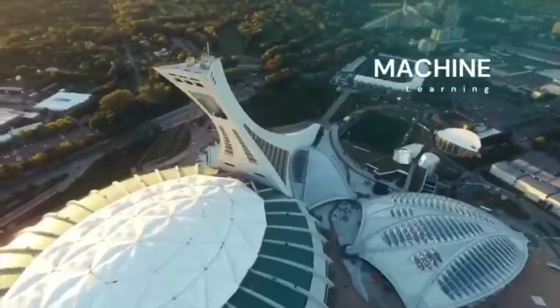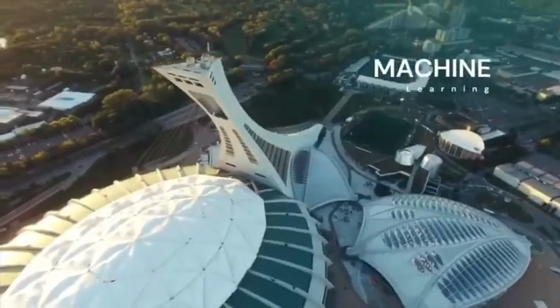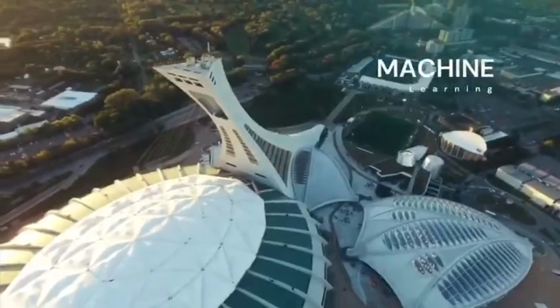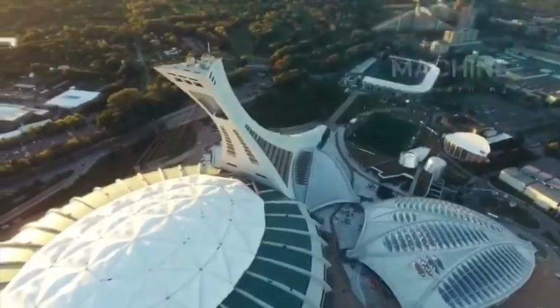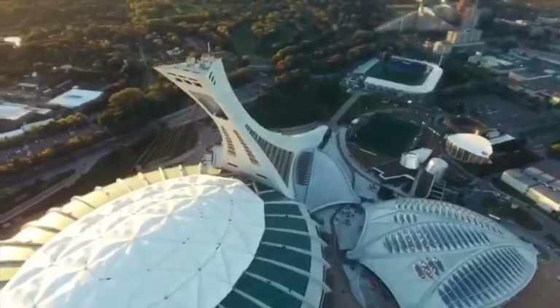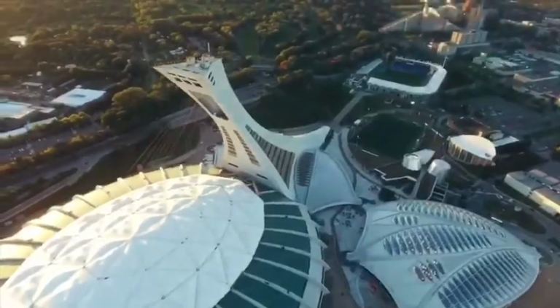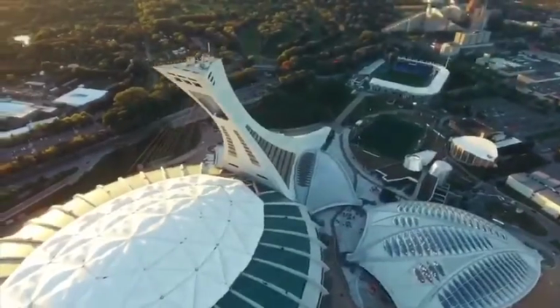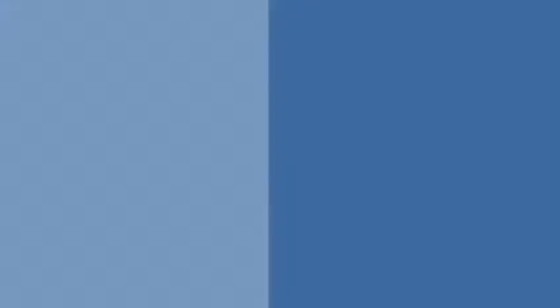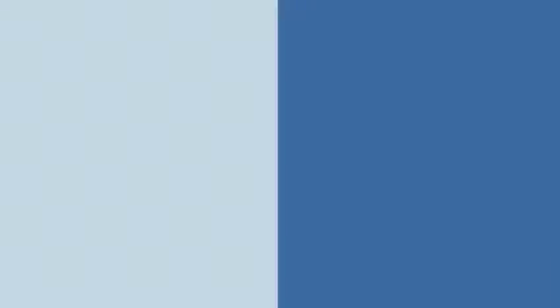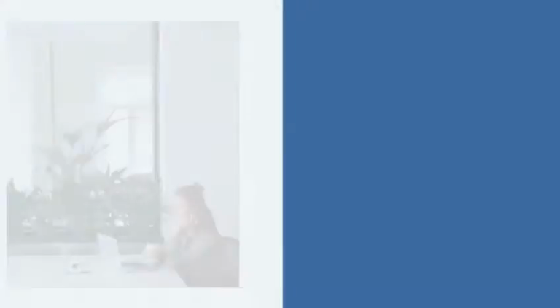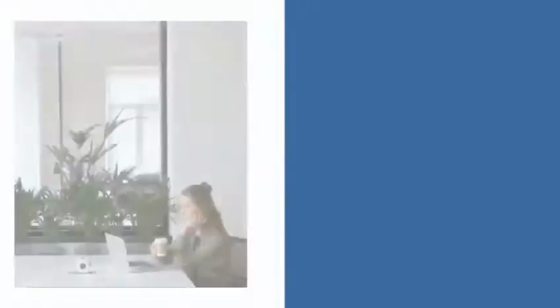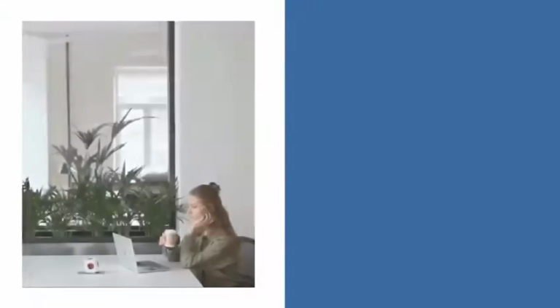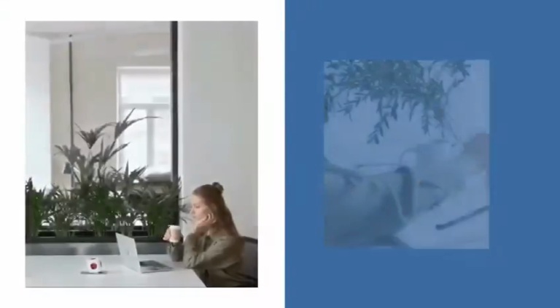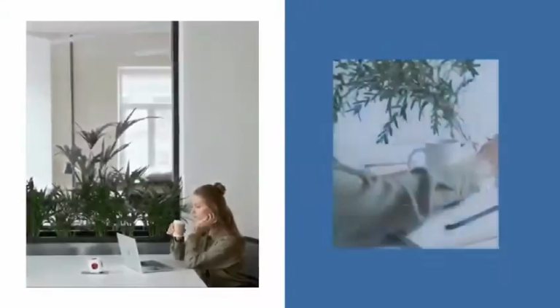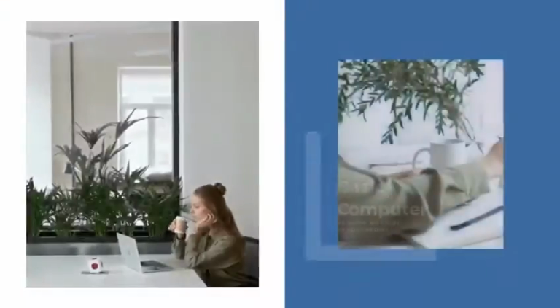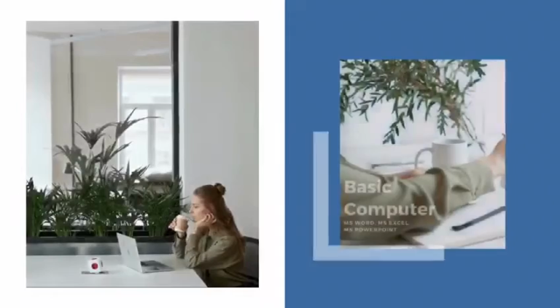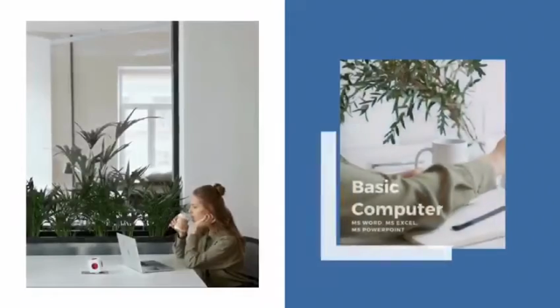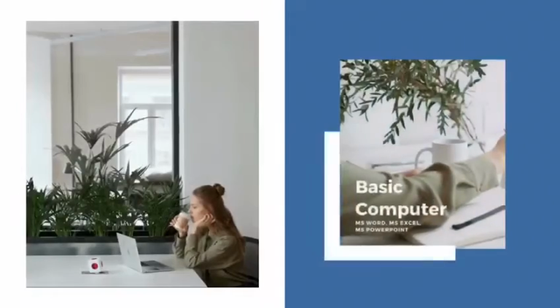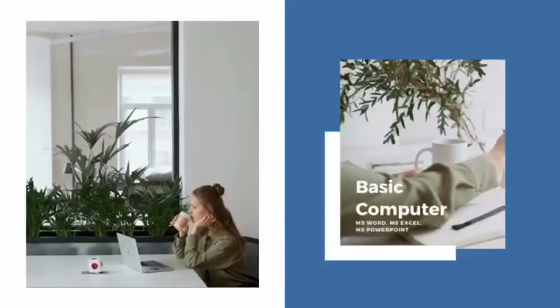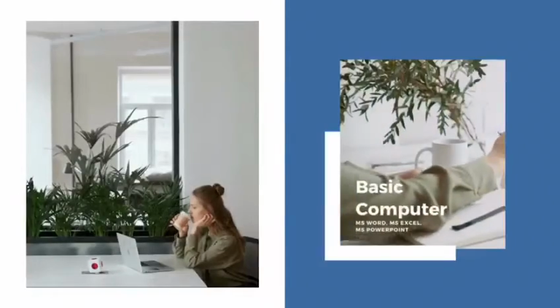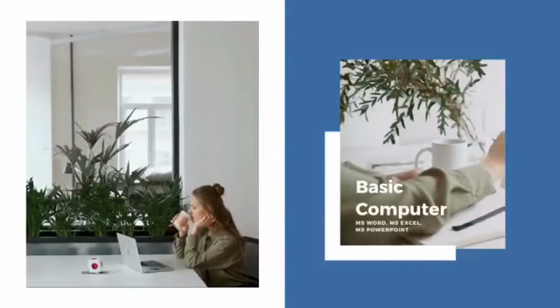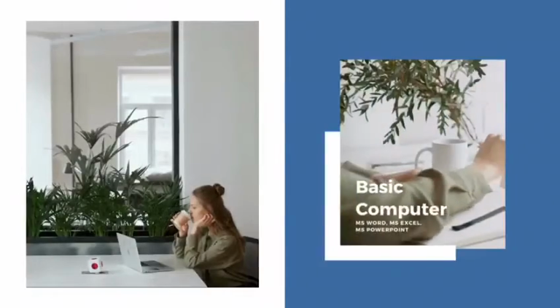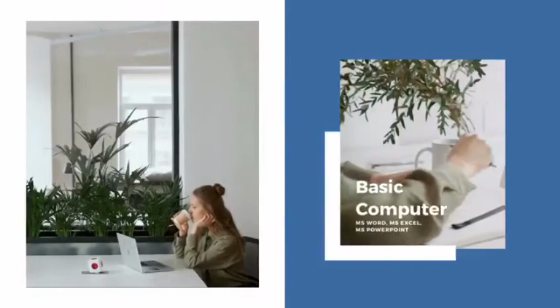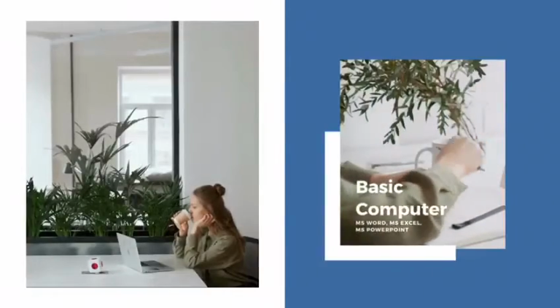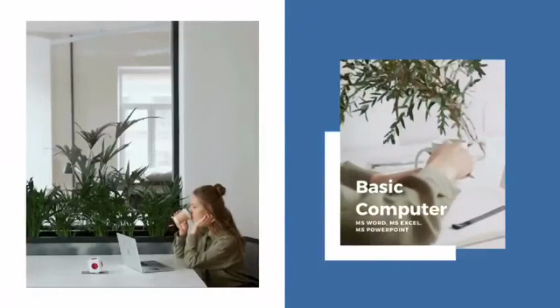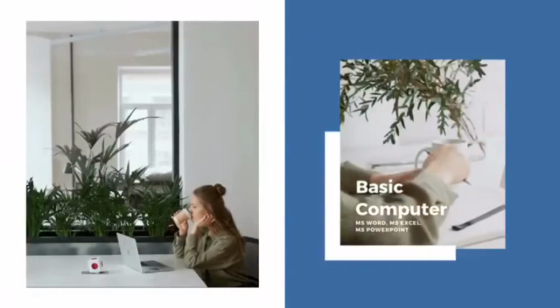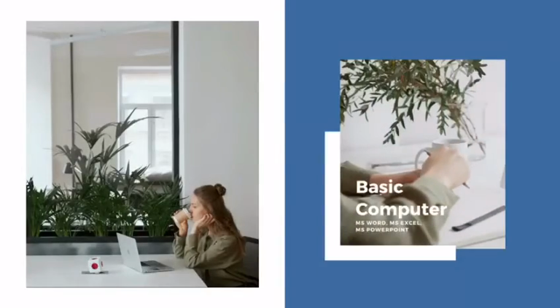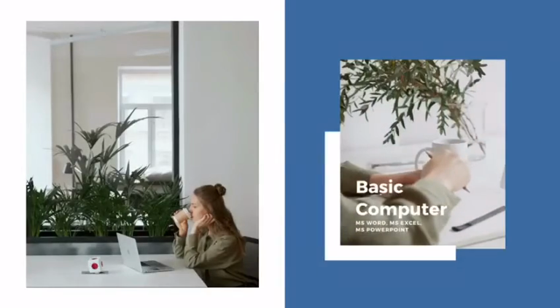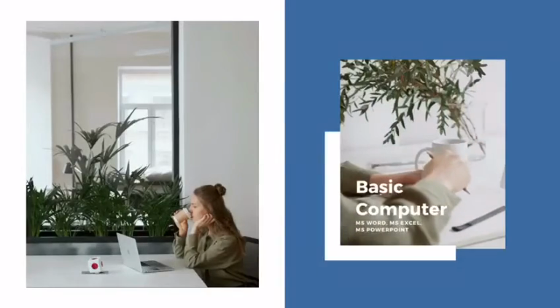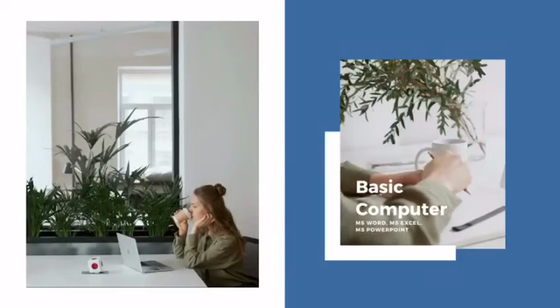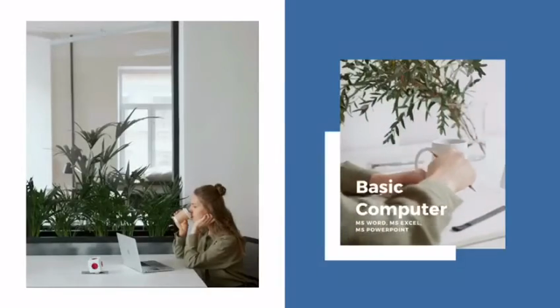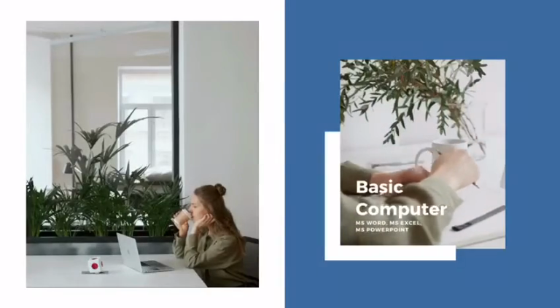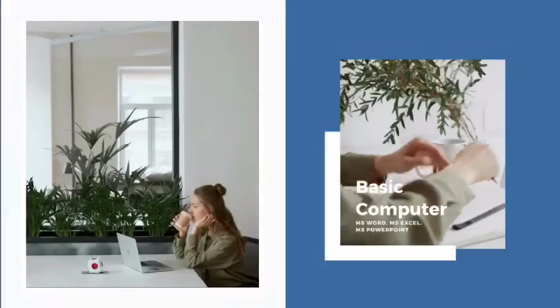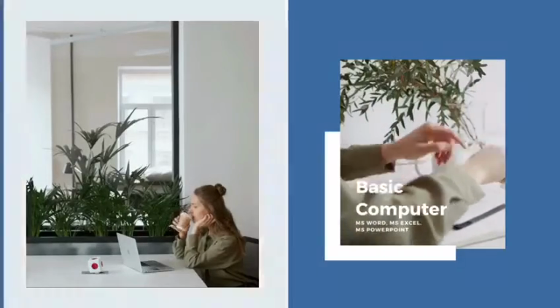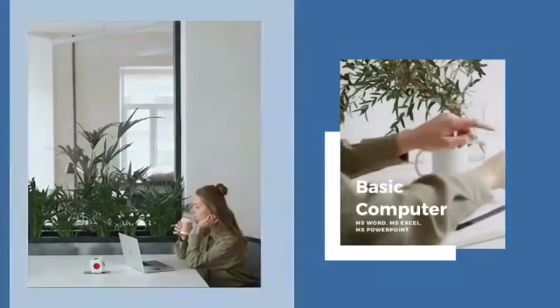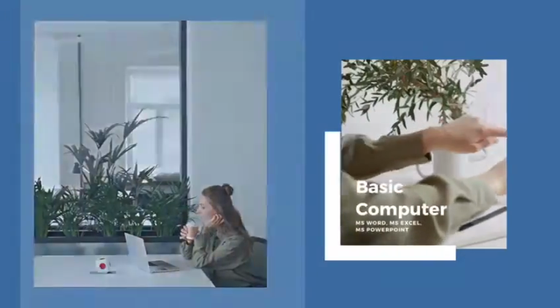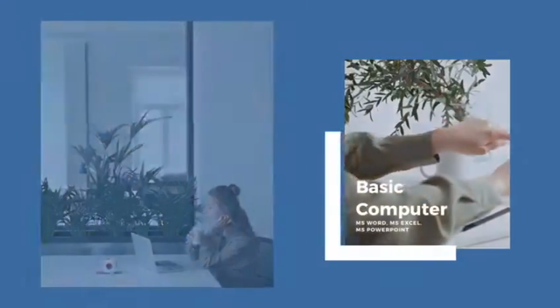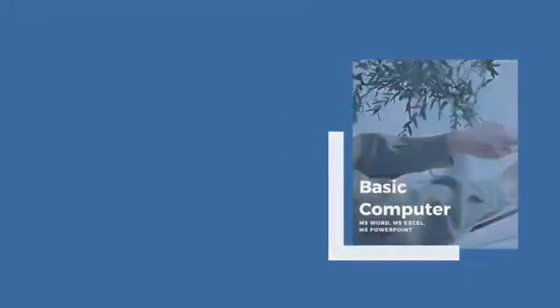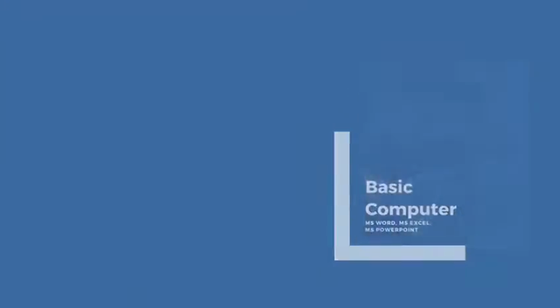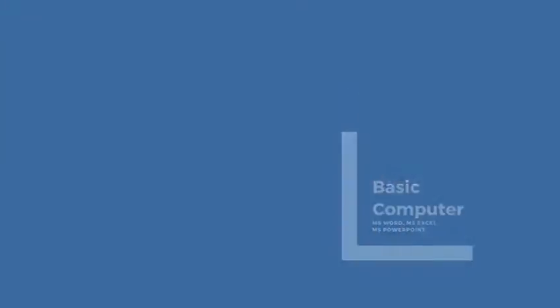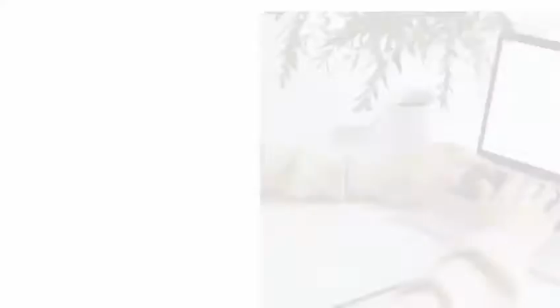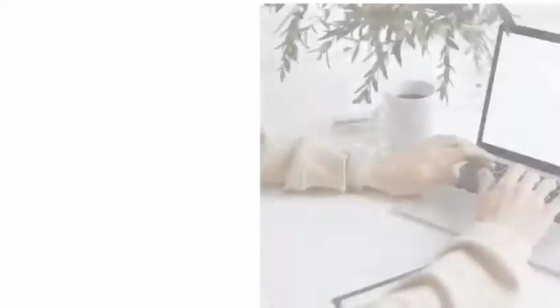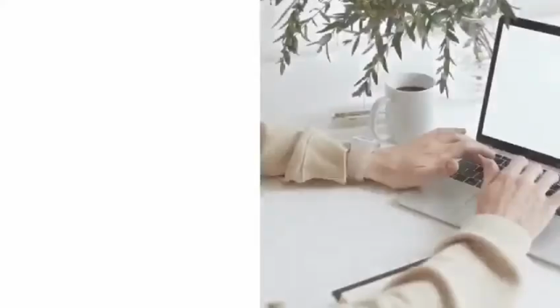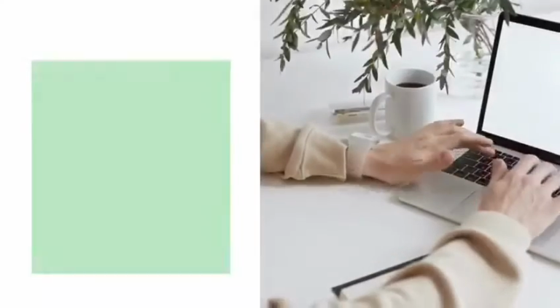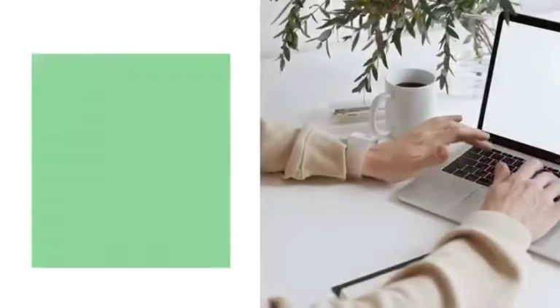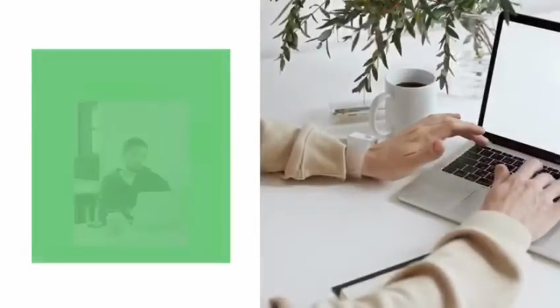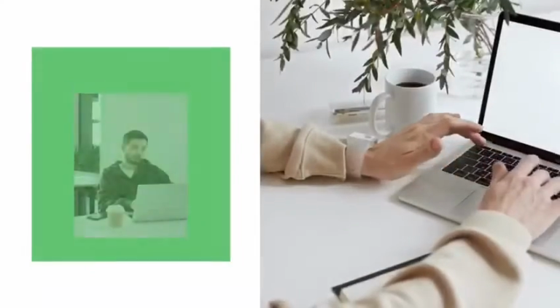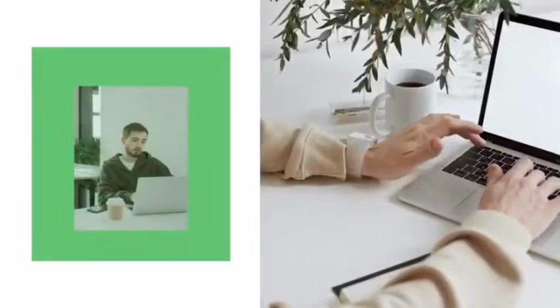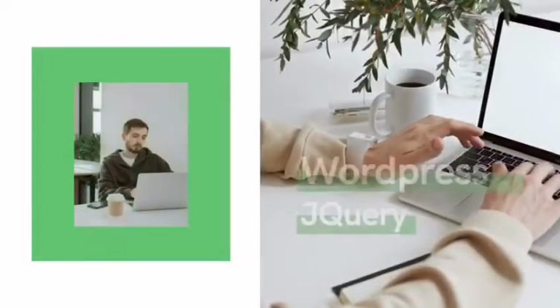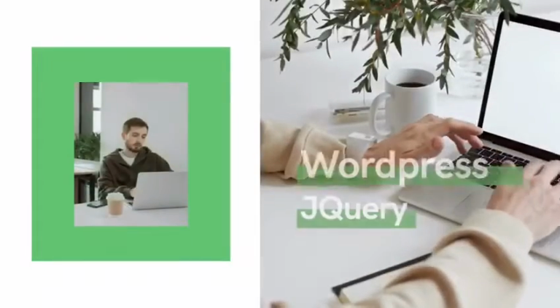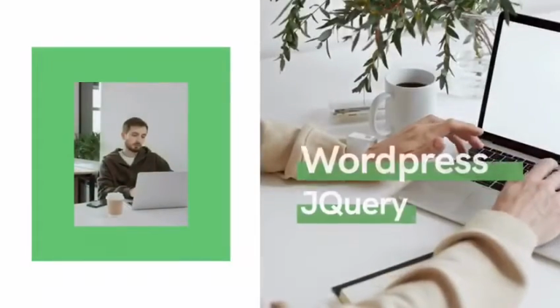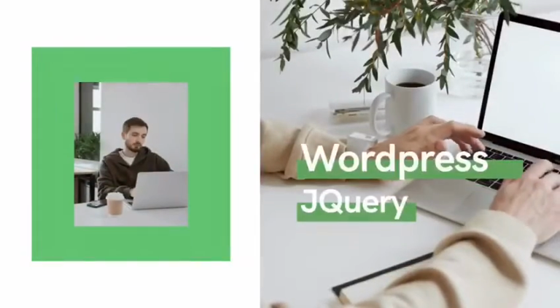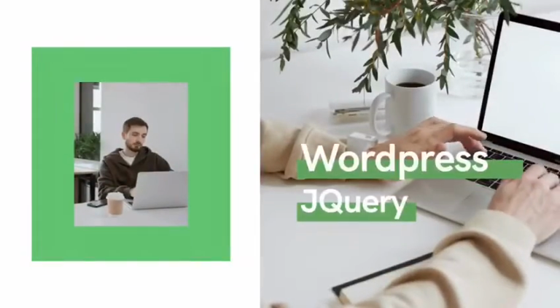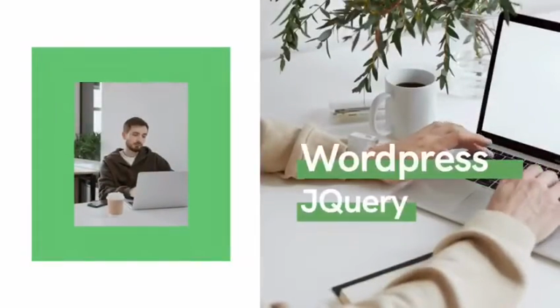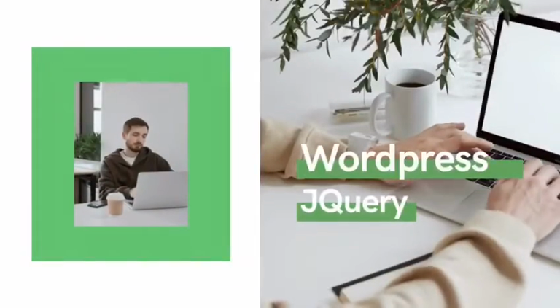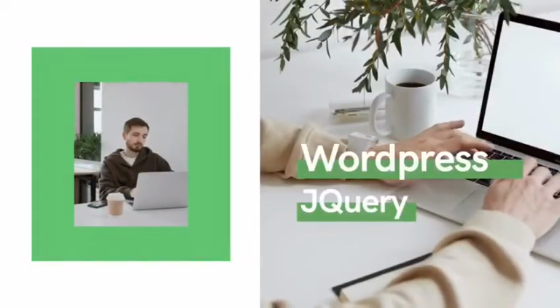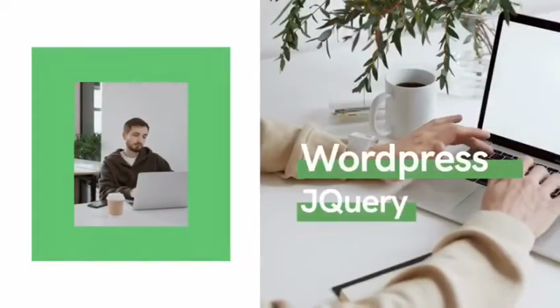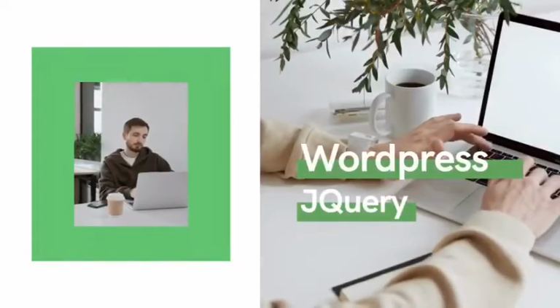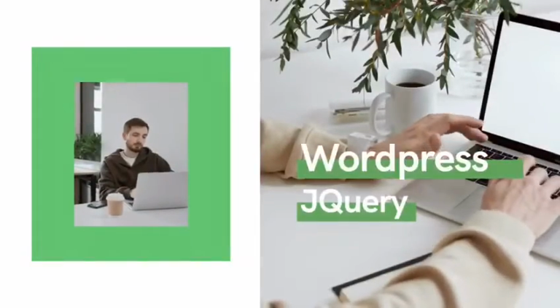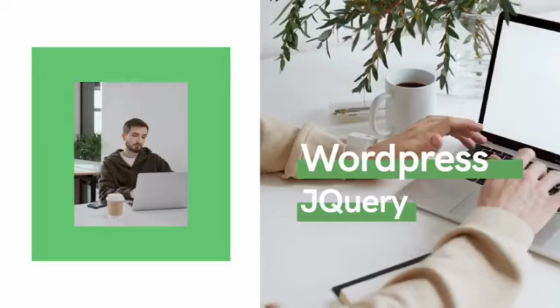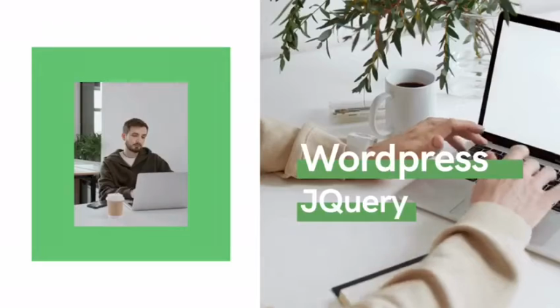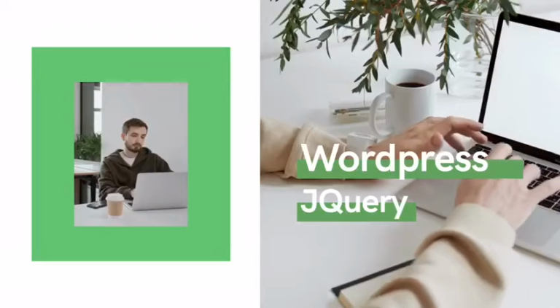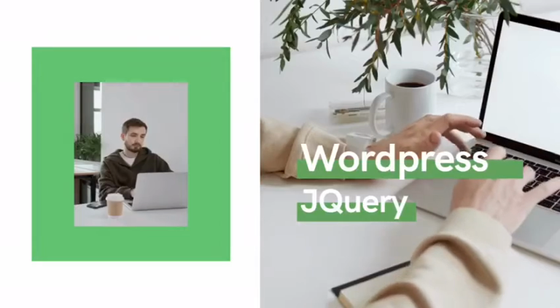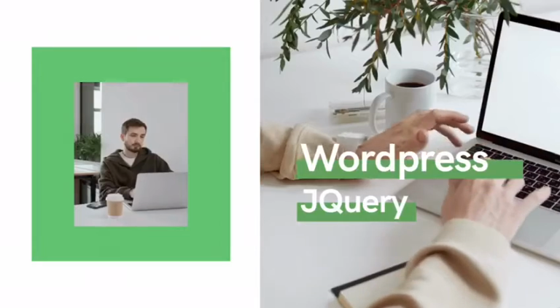Which includes MS Word, Excel, and PowerPoint, WordPress, JQI, and many other courses.